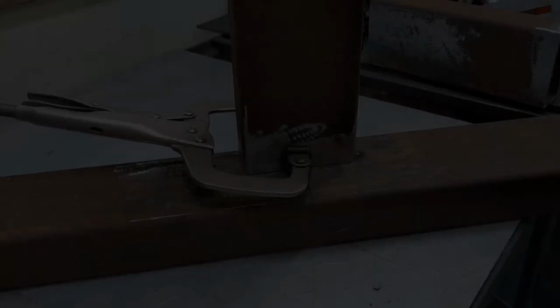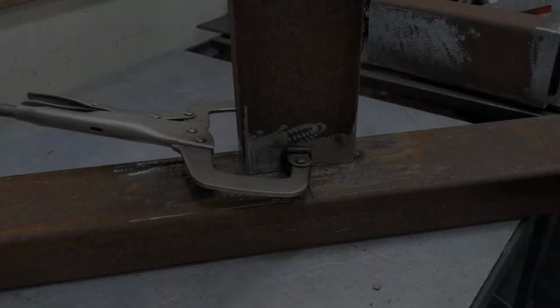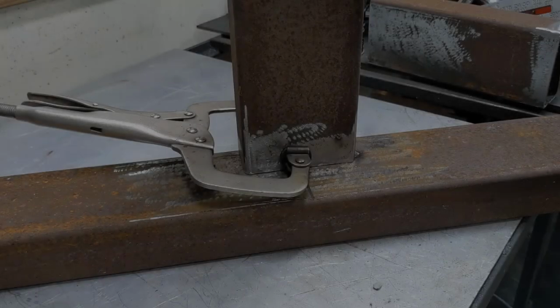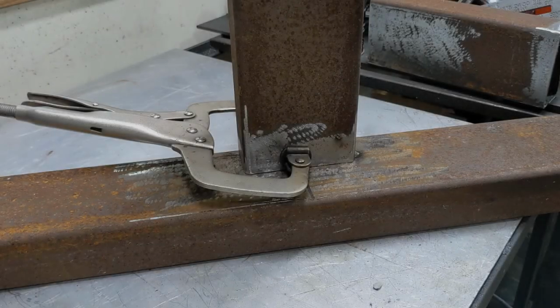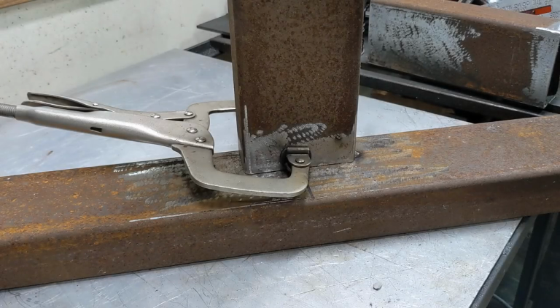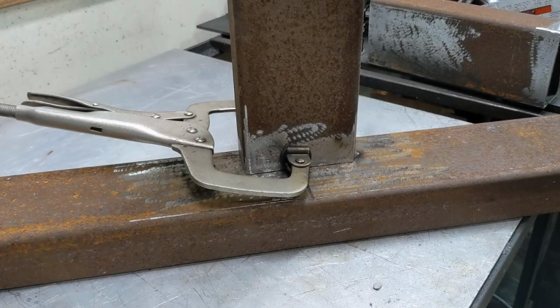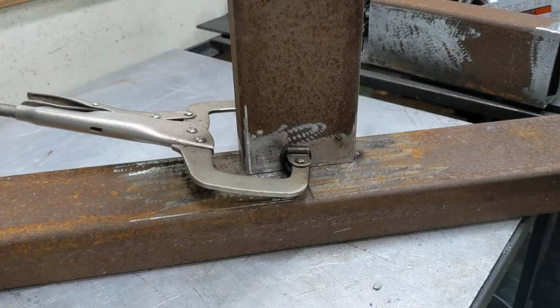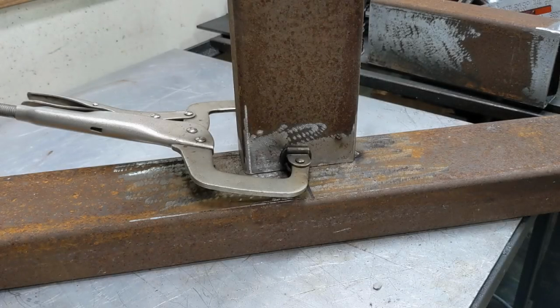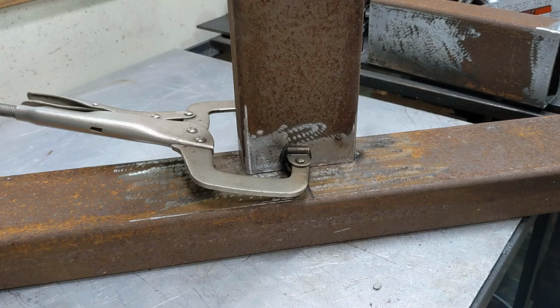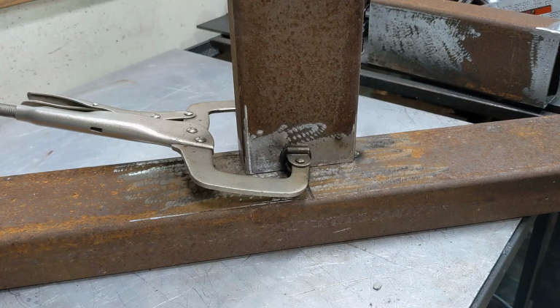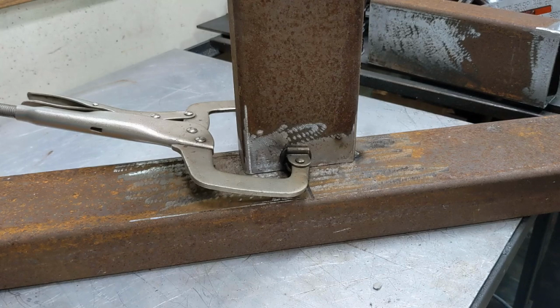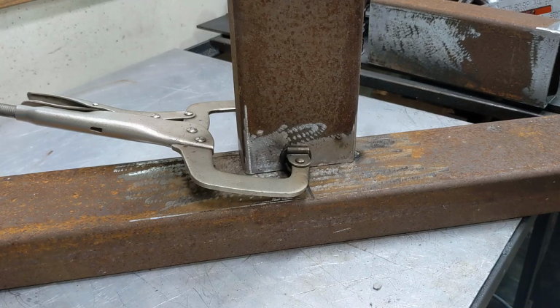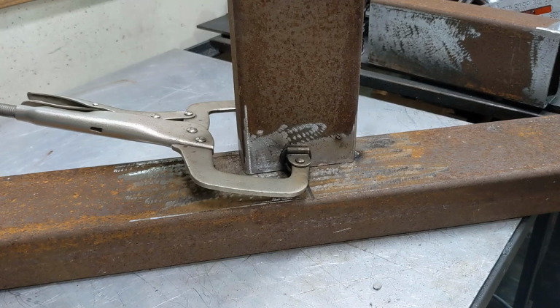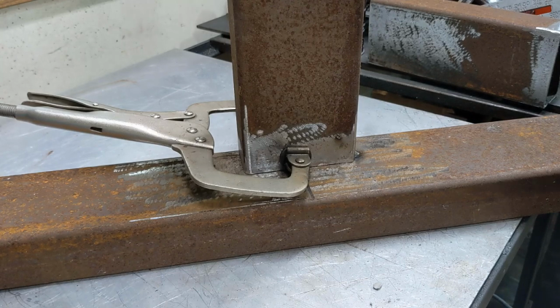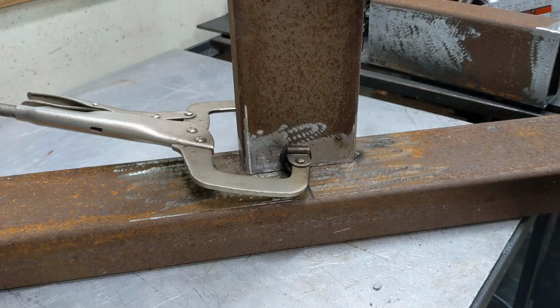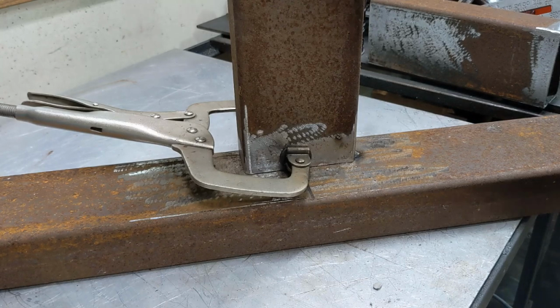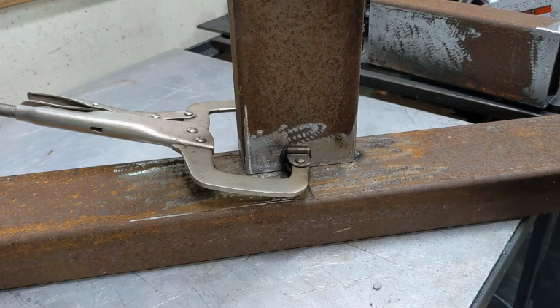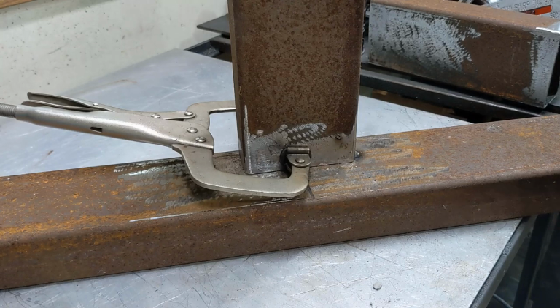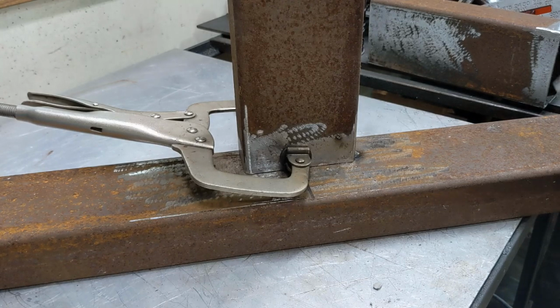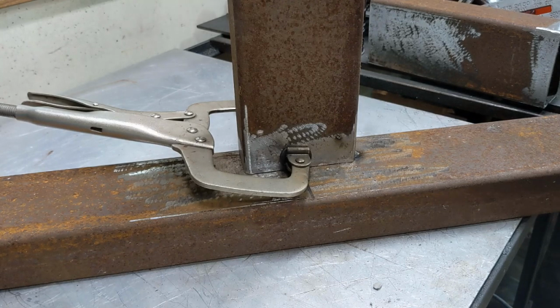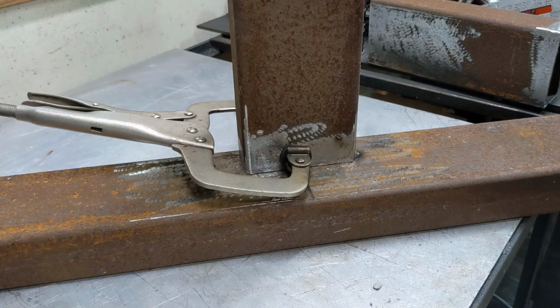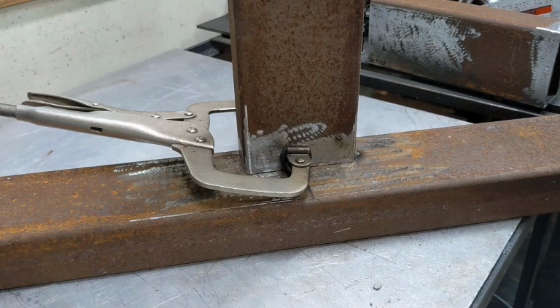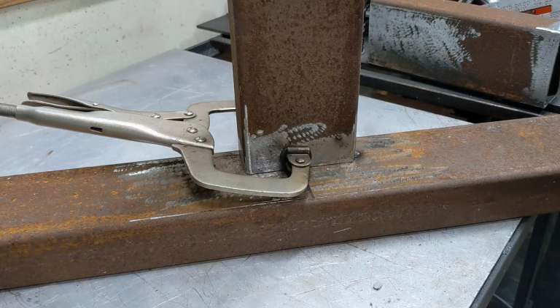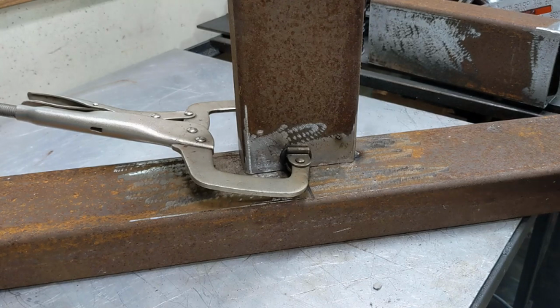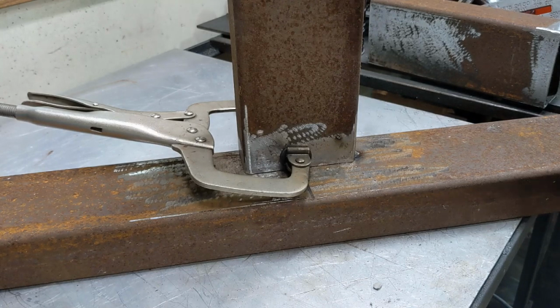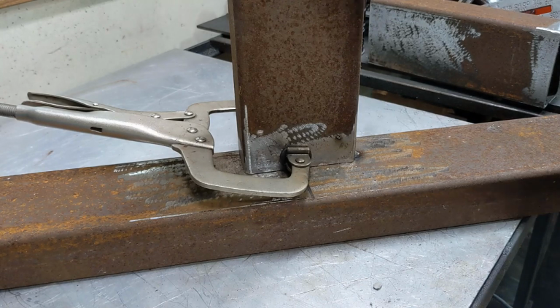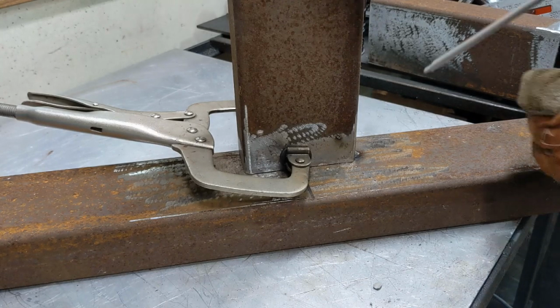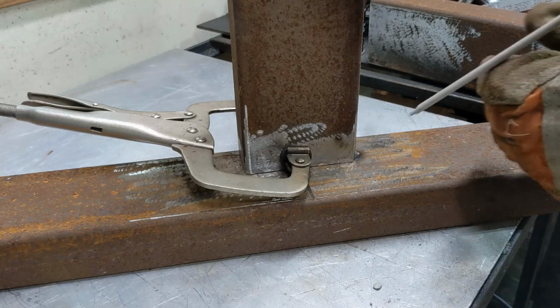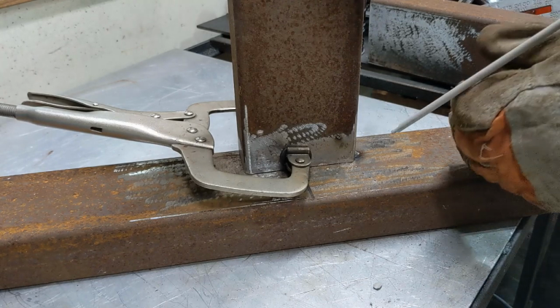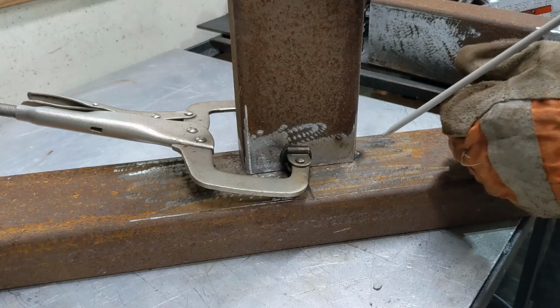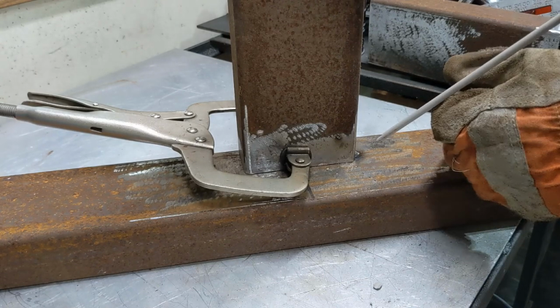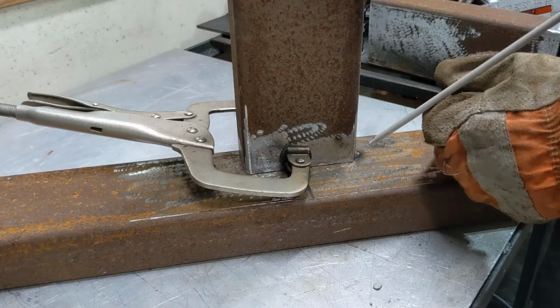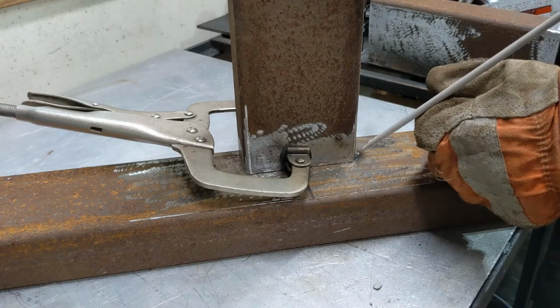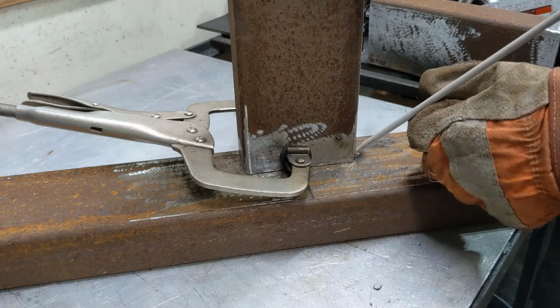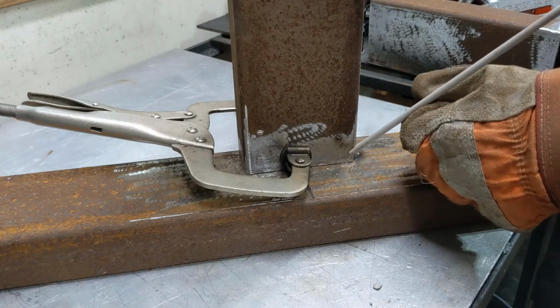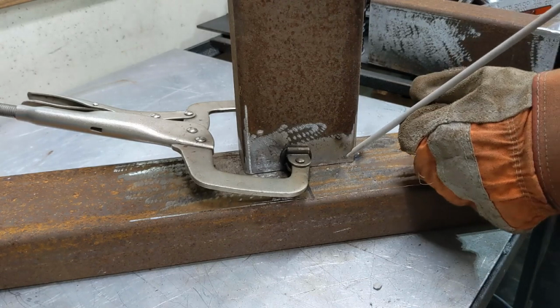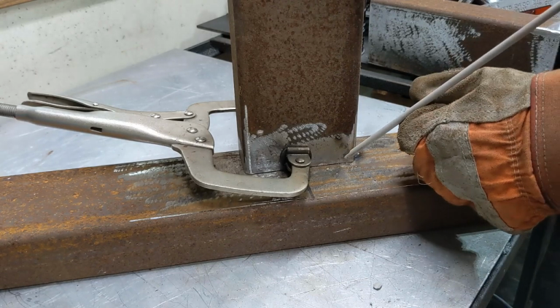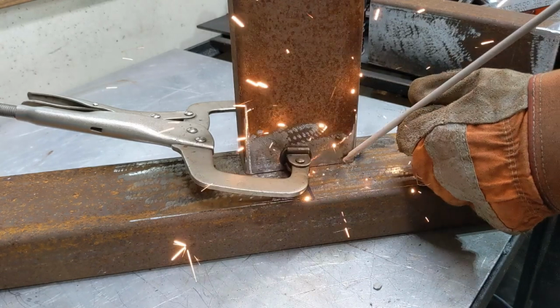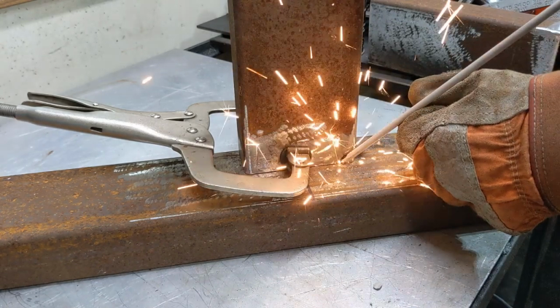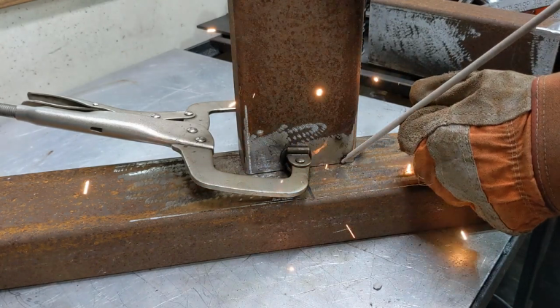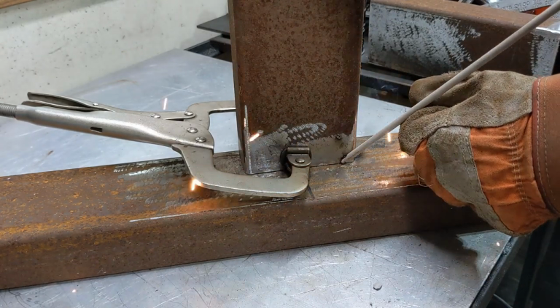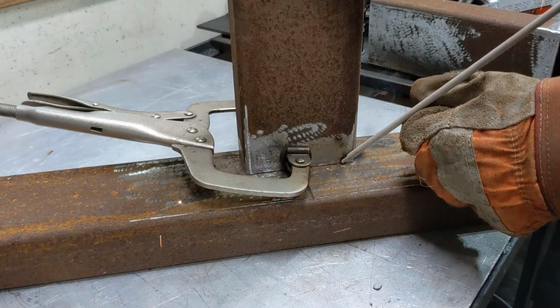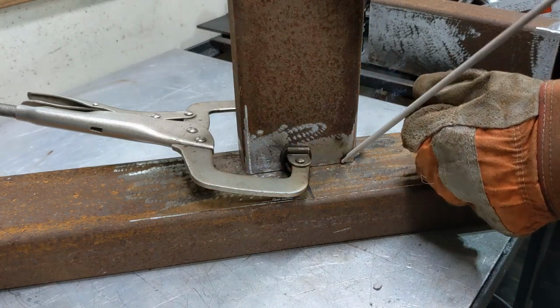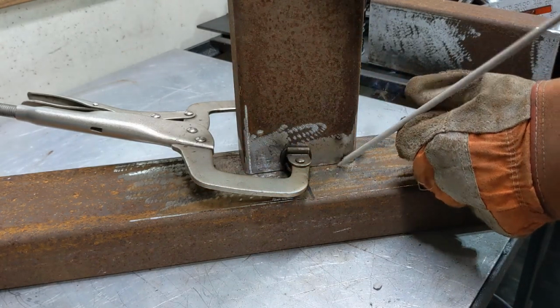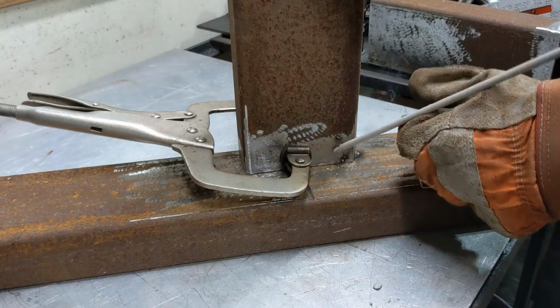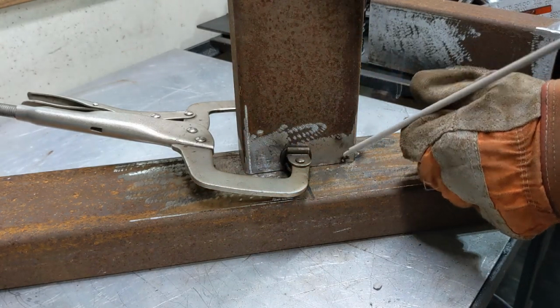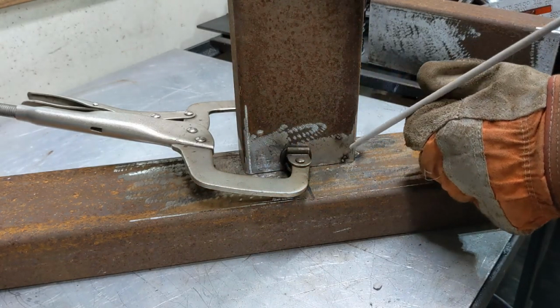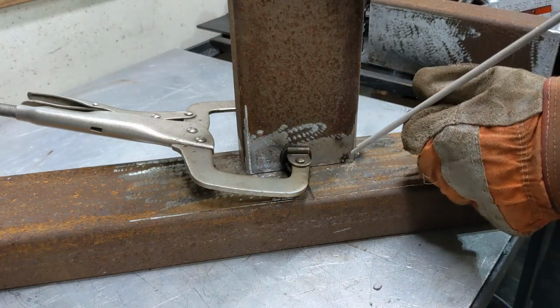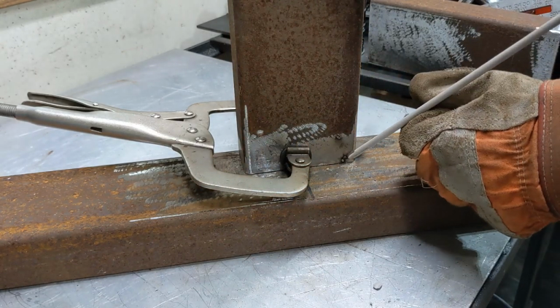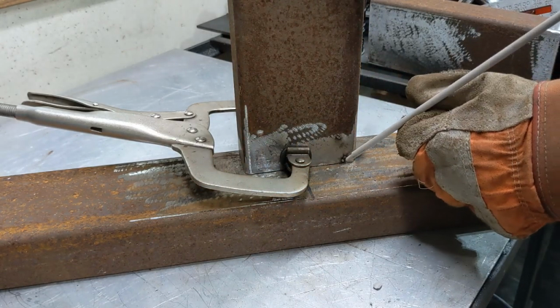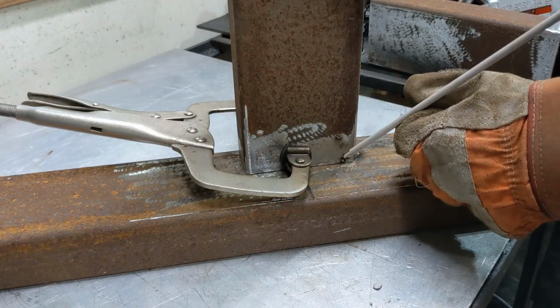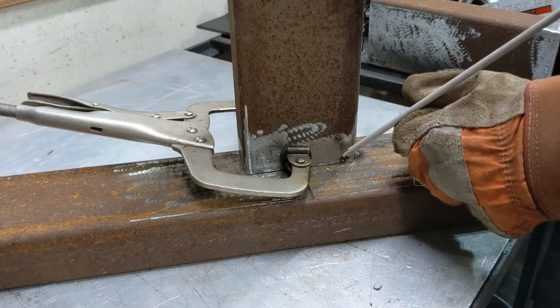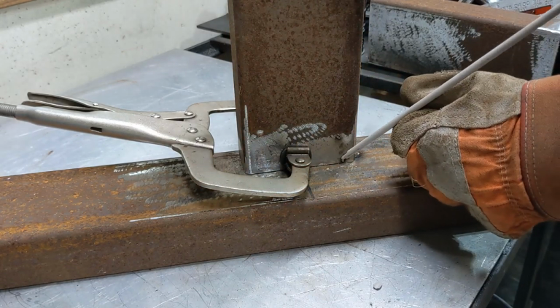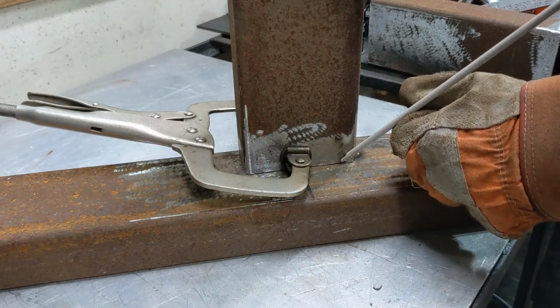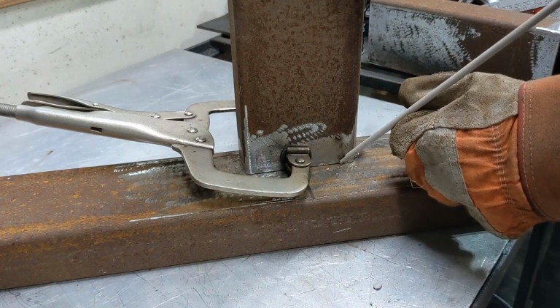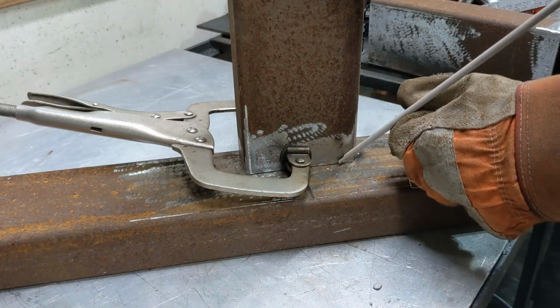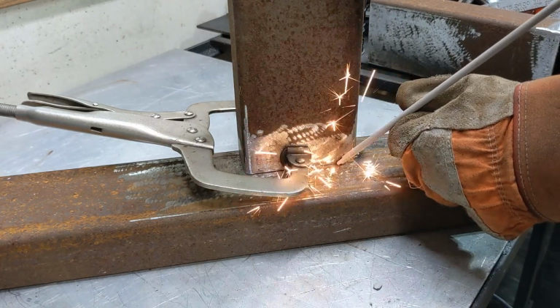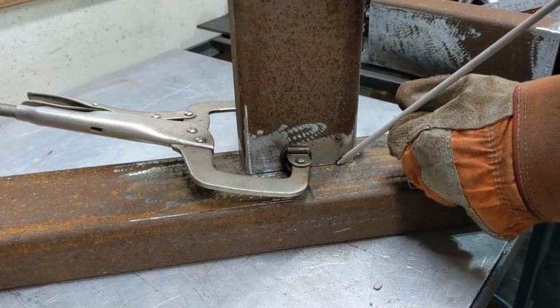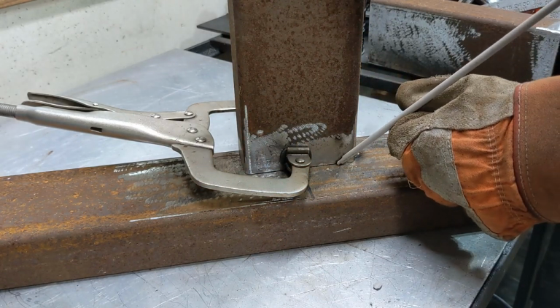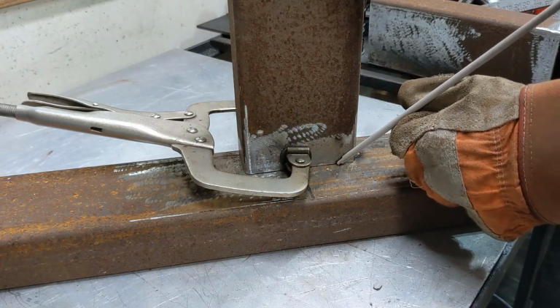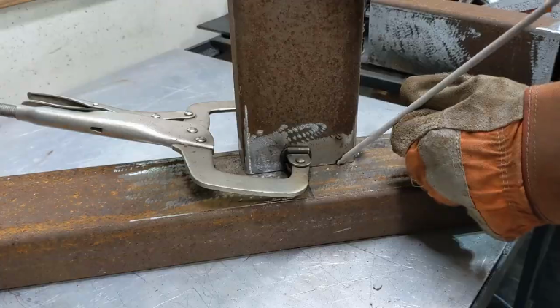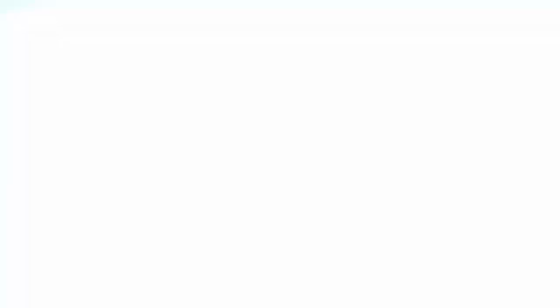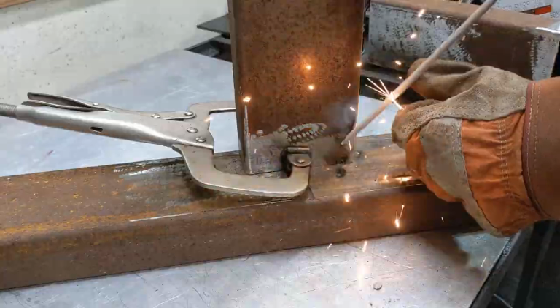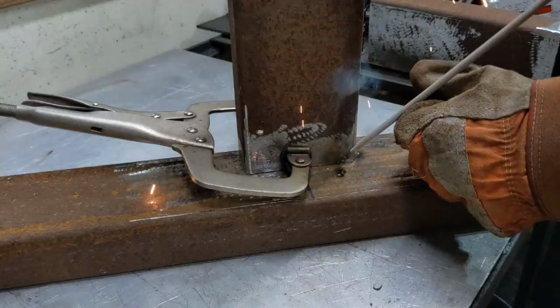If you're a pipeline welder, or really probably any welder at all, you should probably look away at this point.